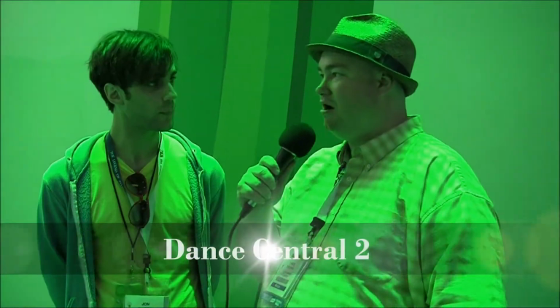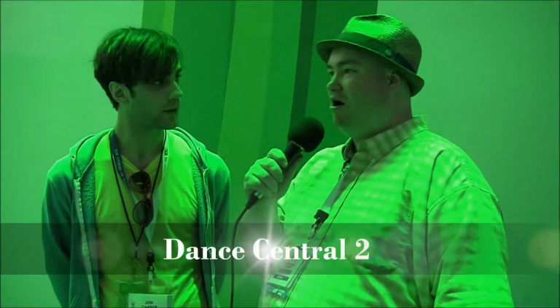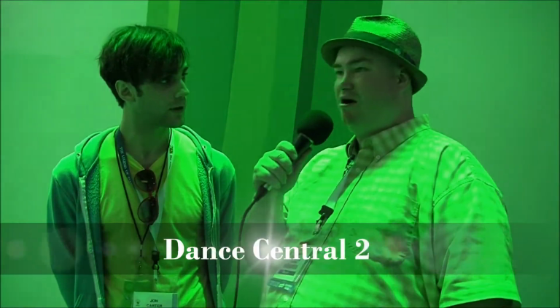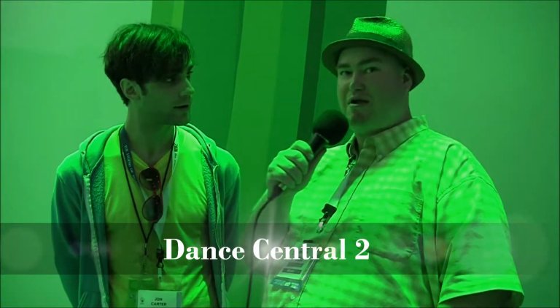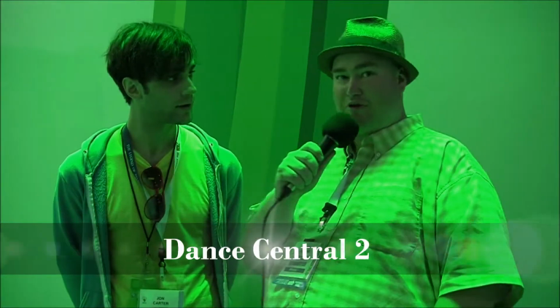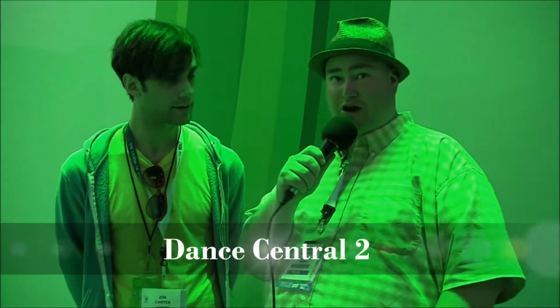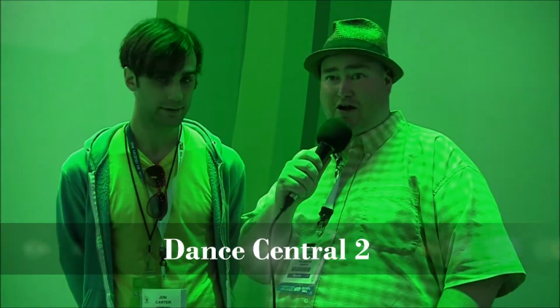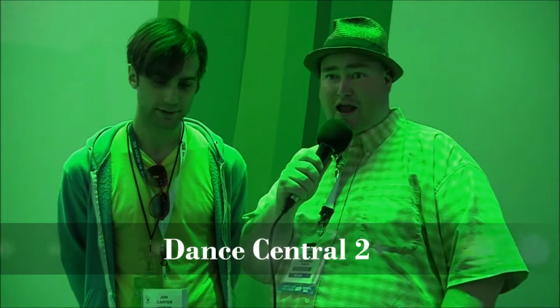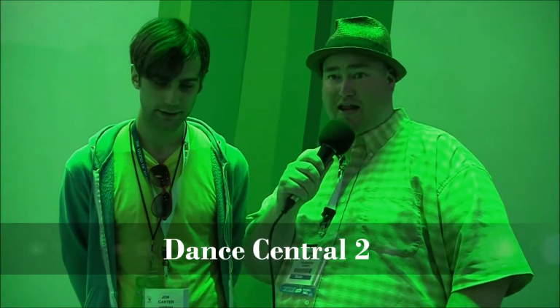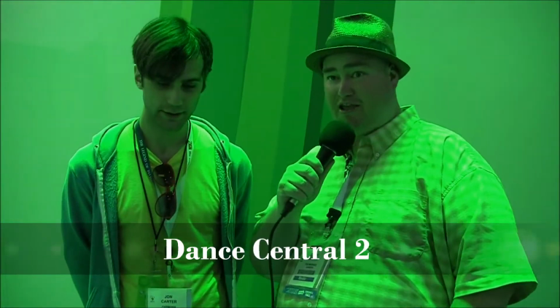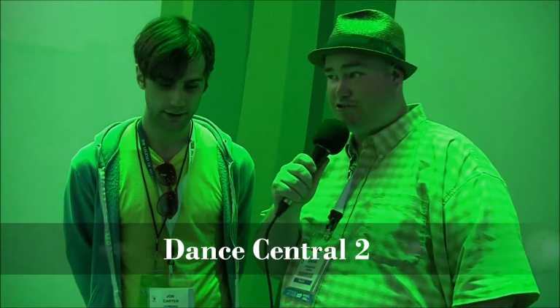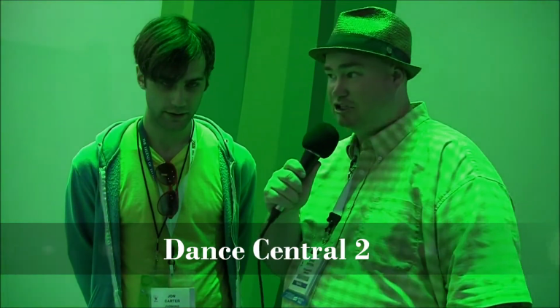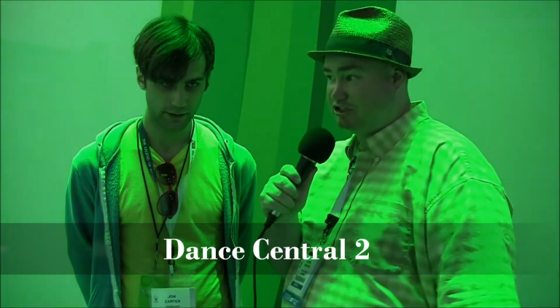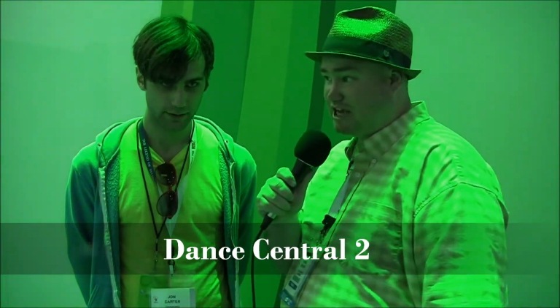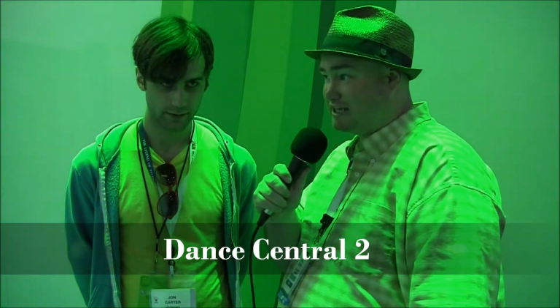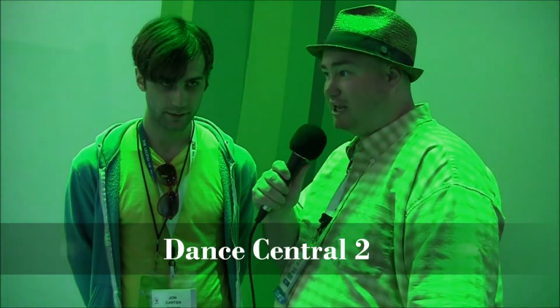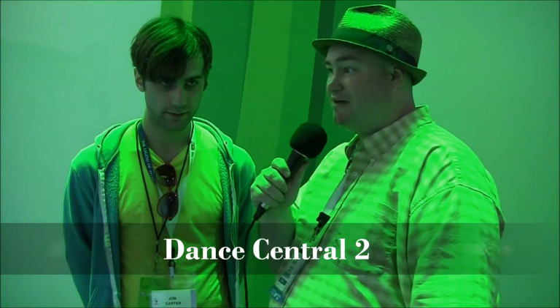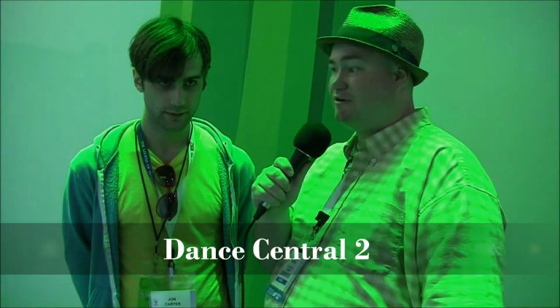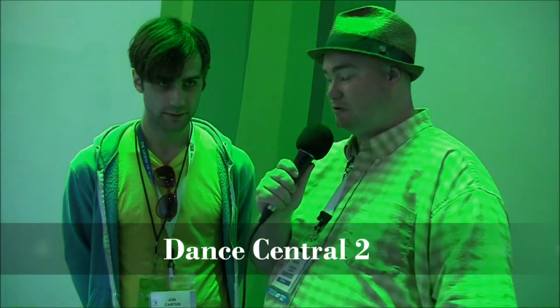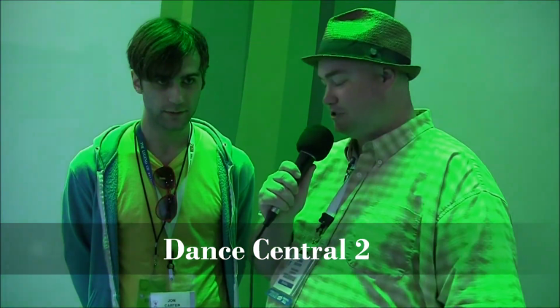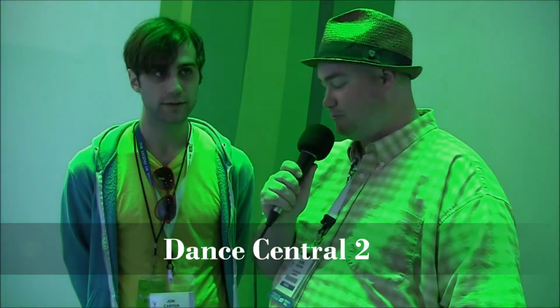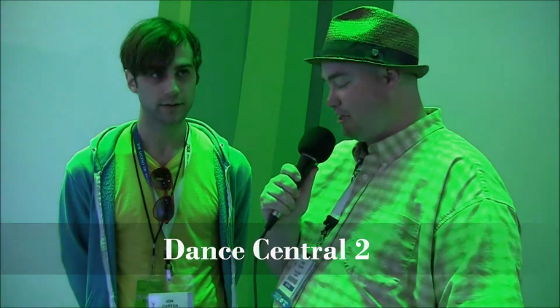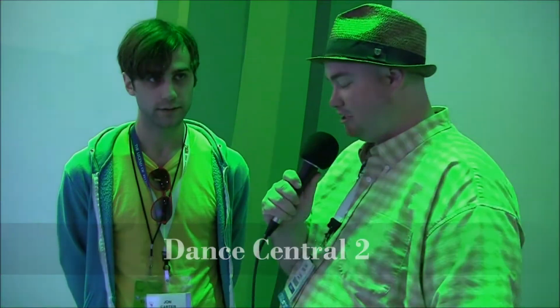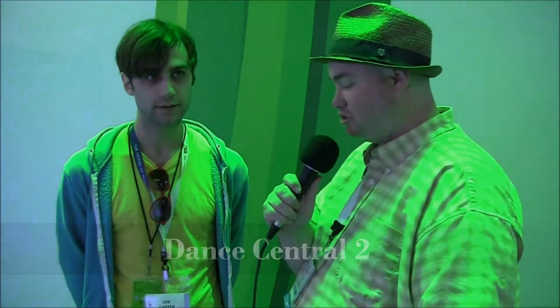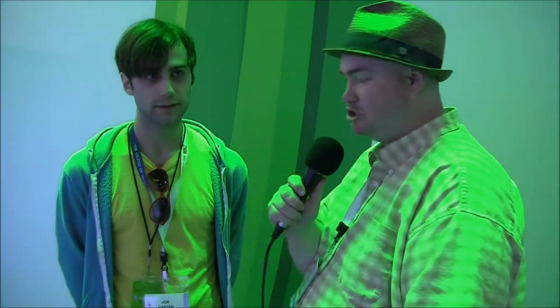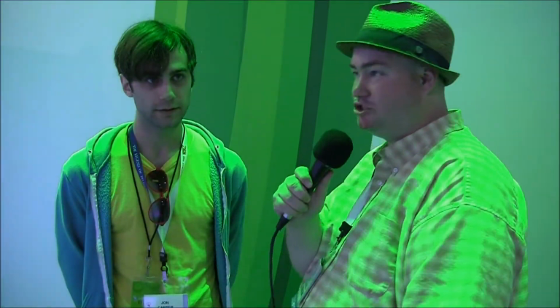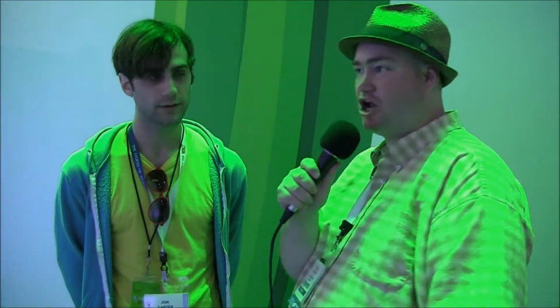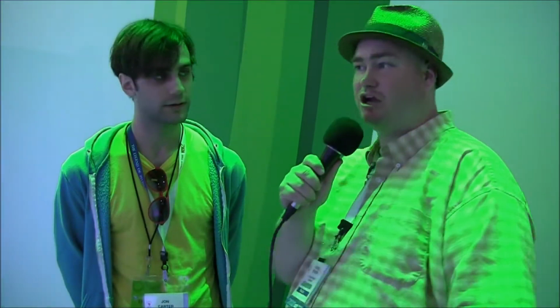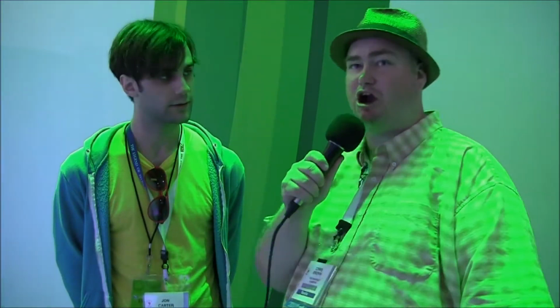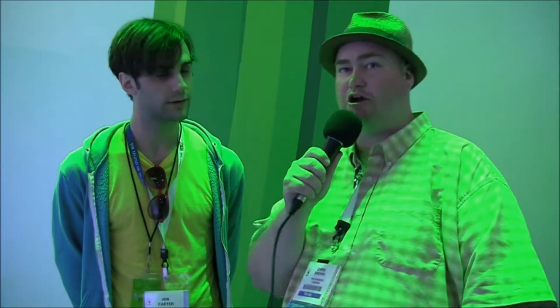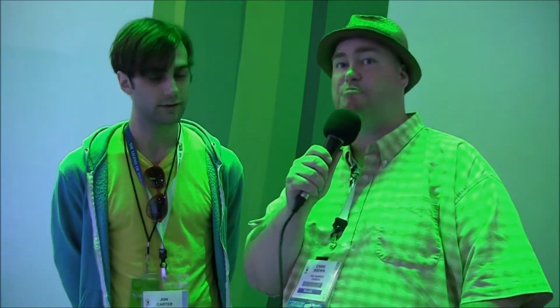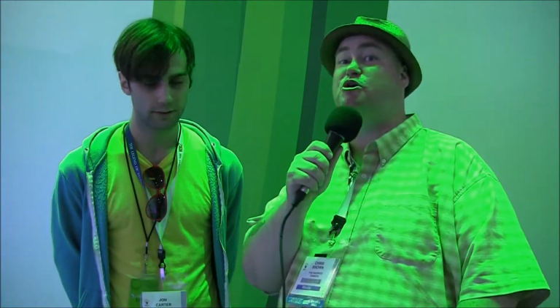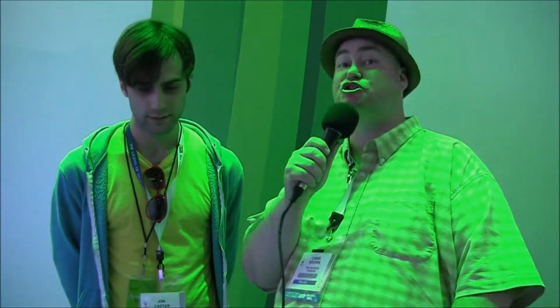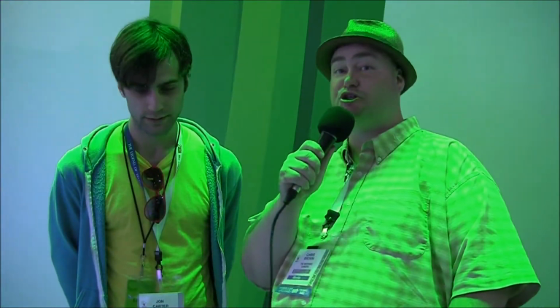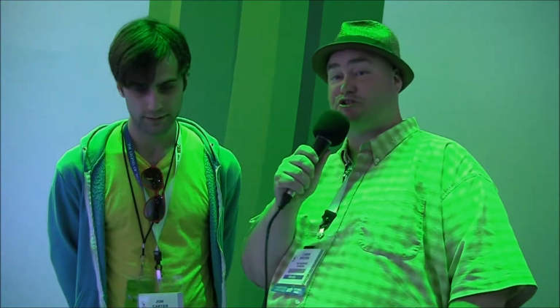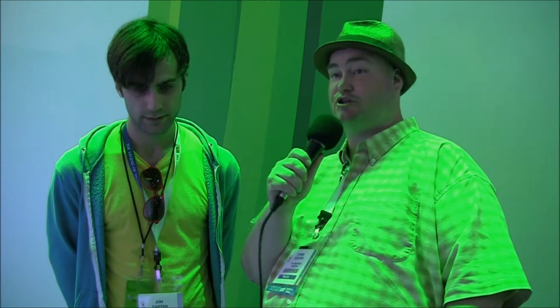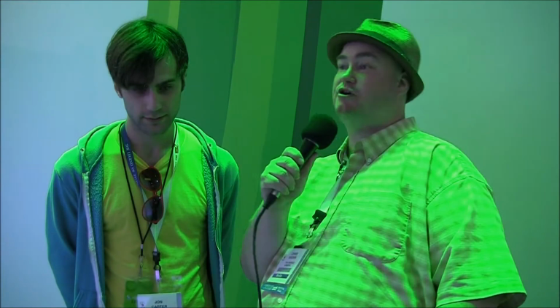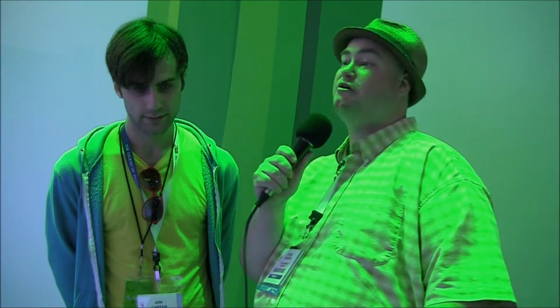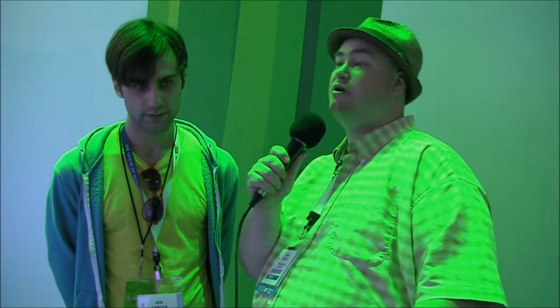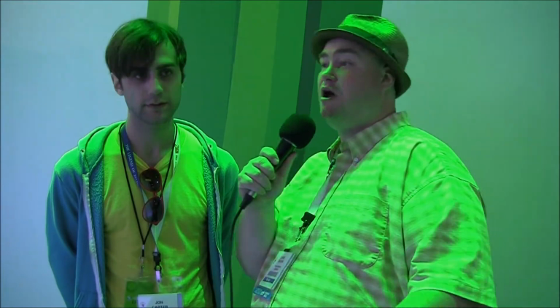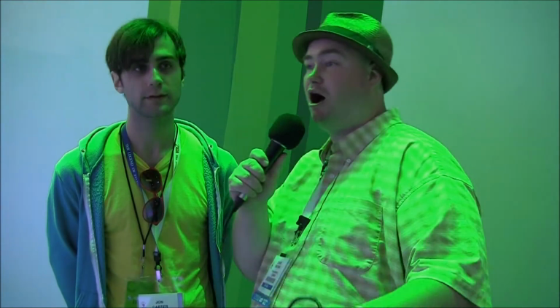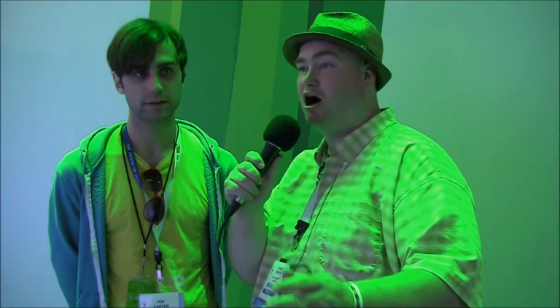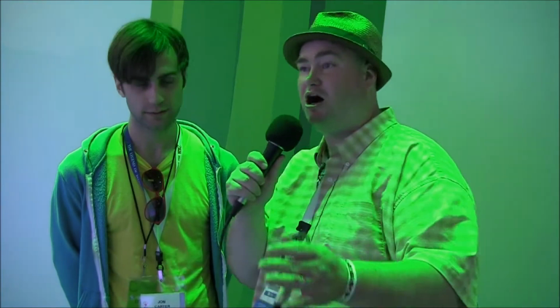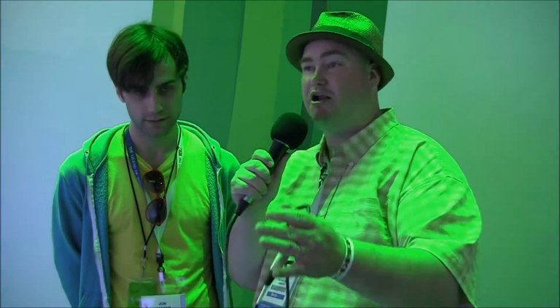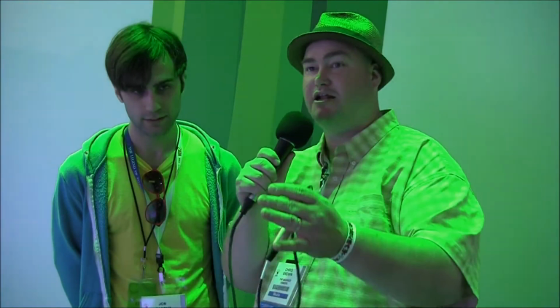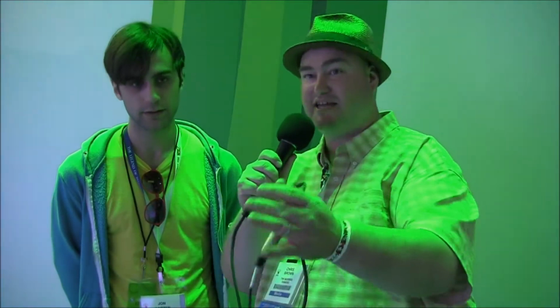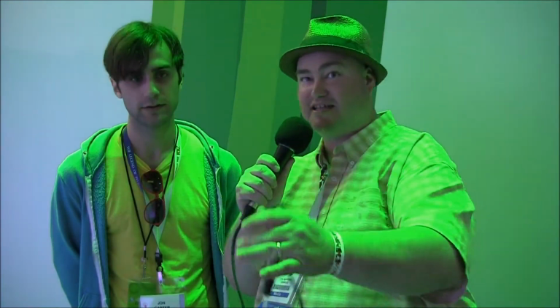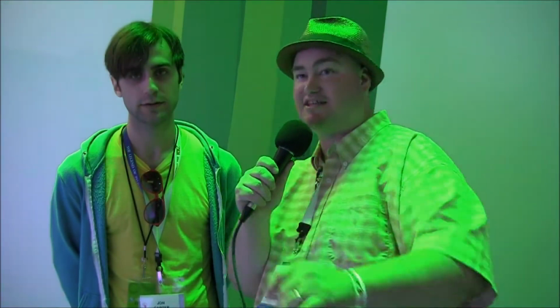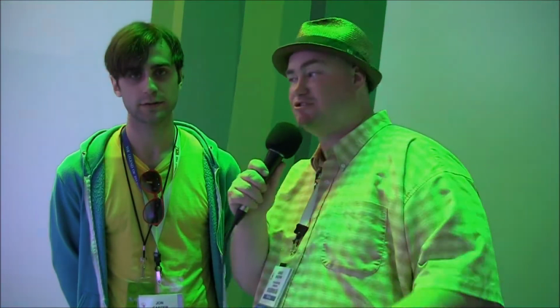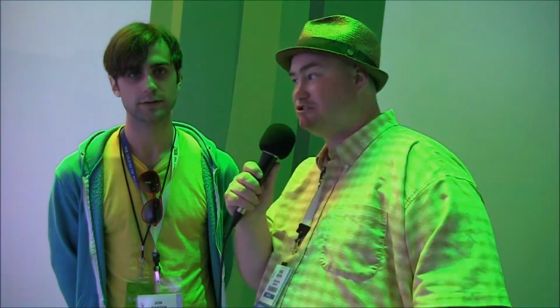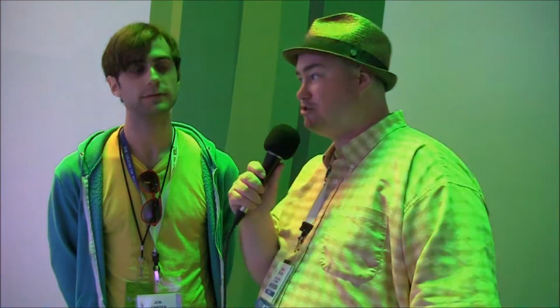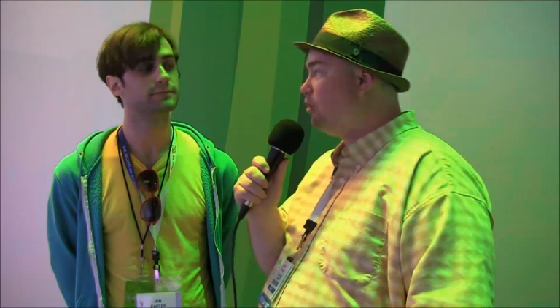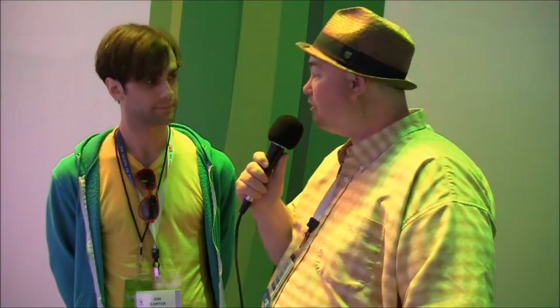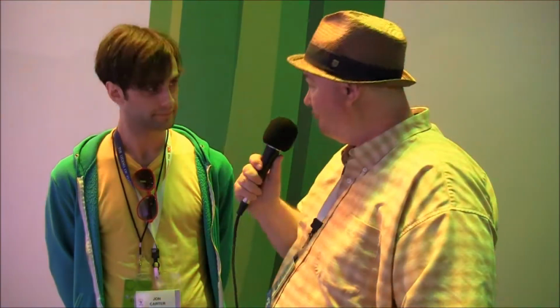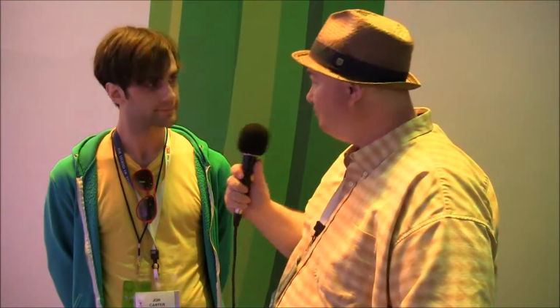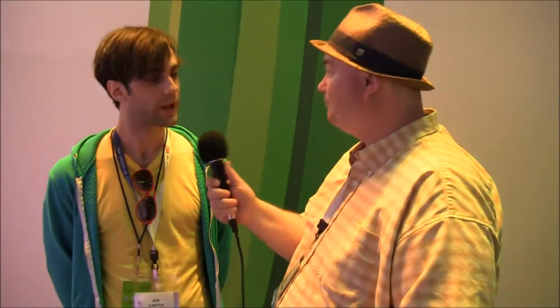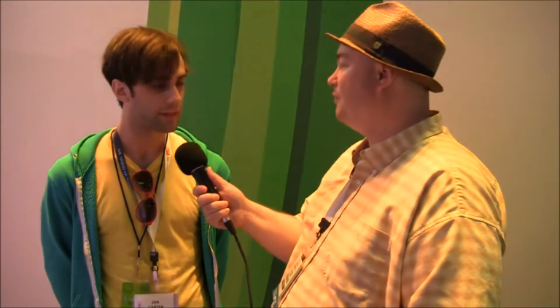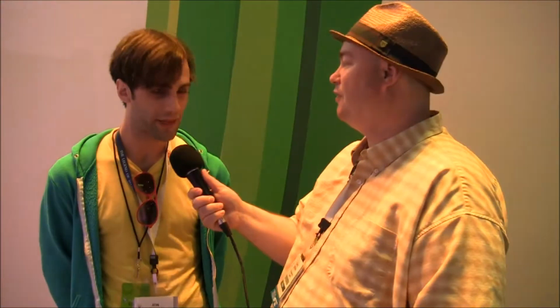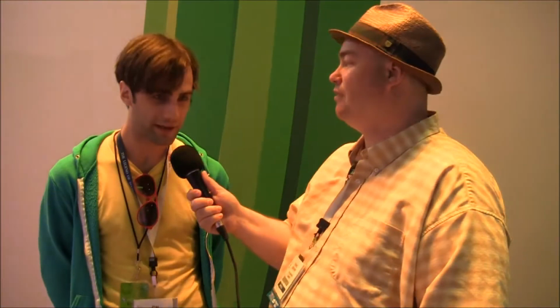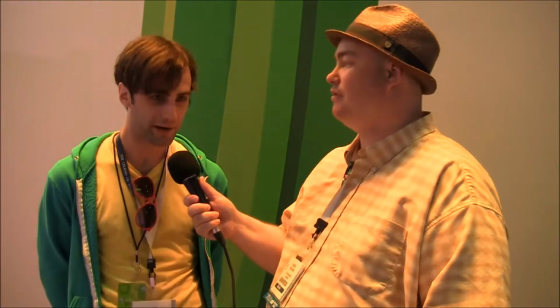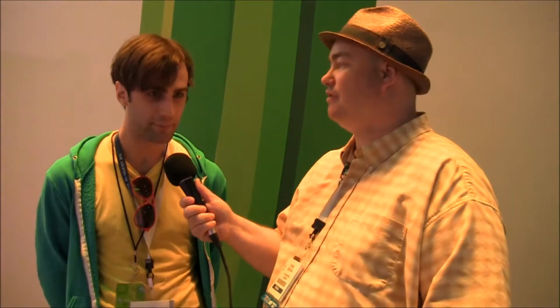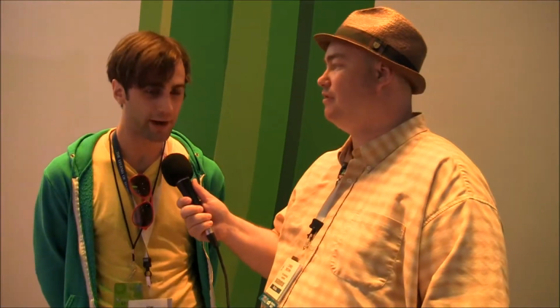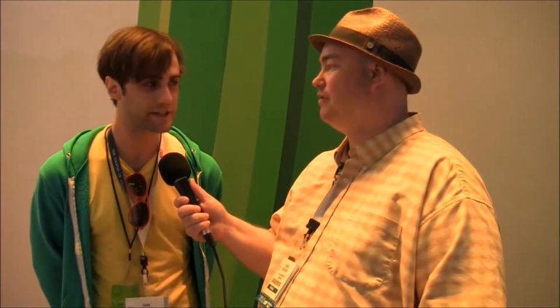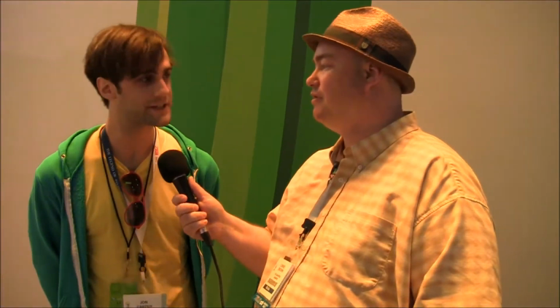We're here at E3 2011 and we're speaking to John Carter, producer on Dance Central 2. Welcome. Thank you very much.